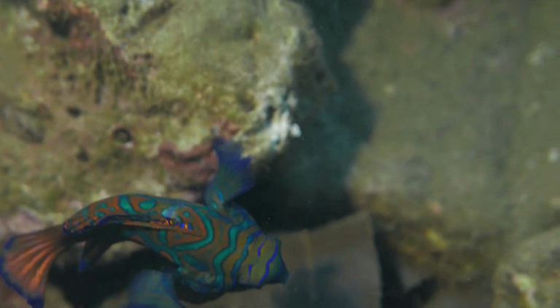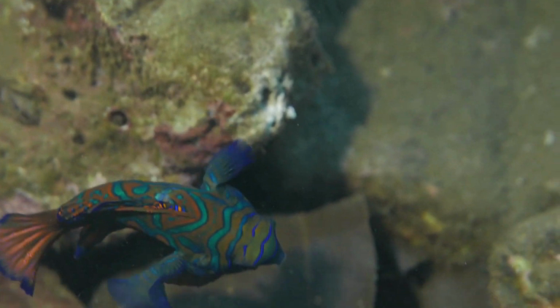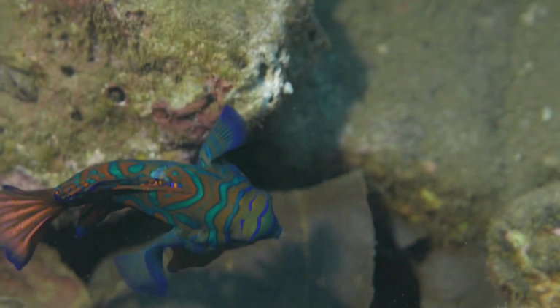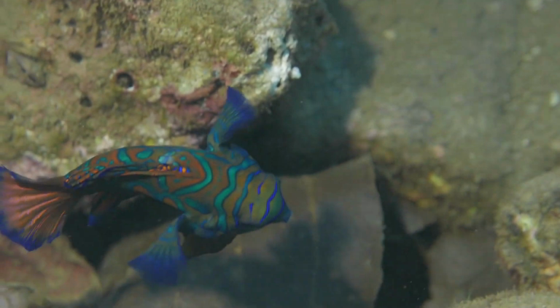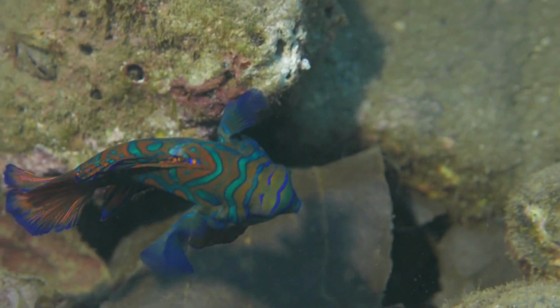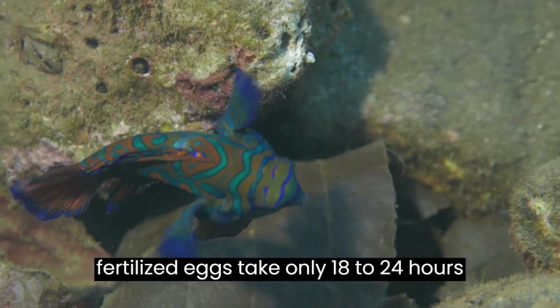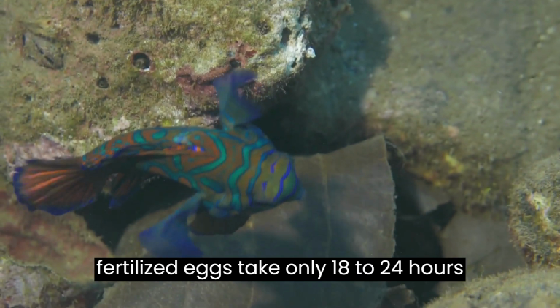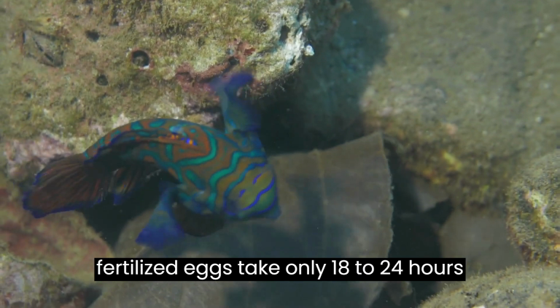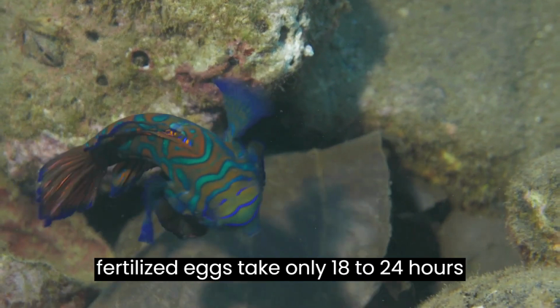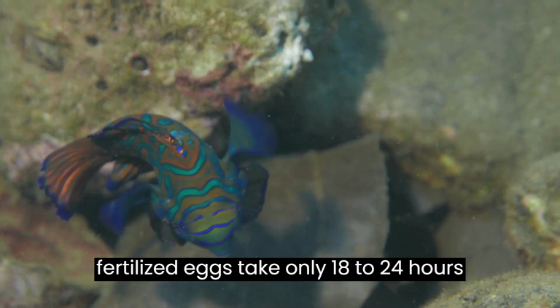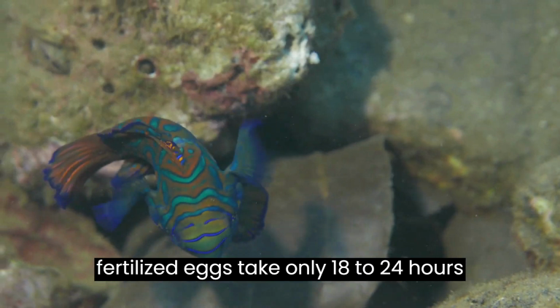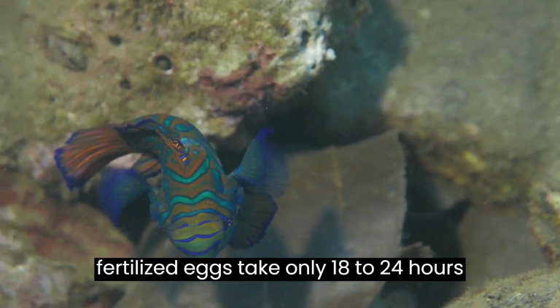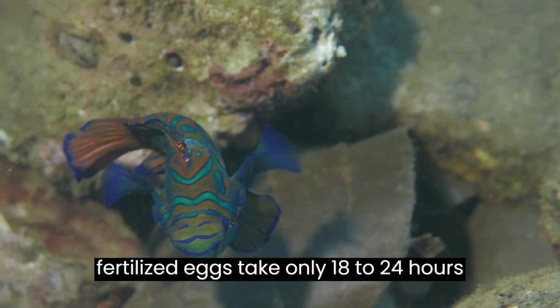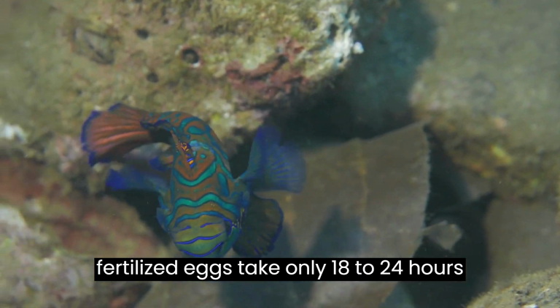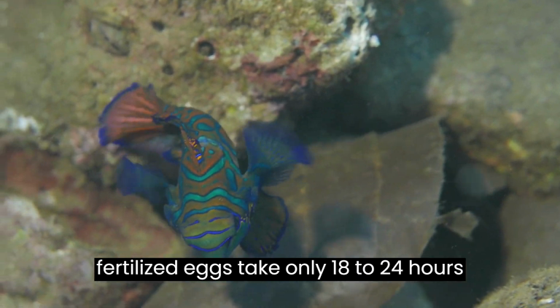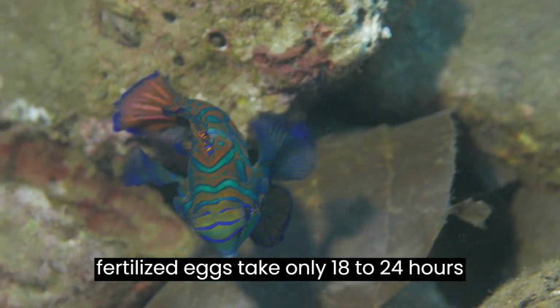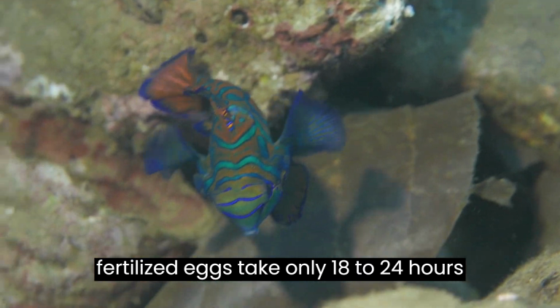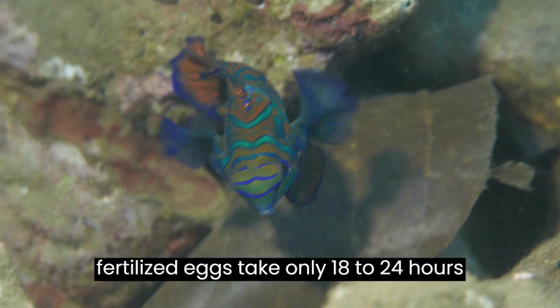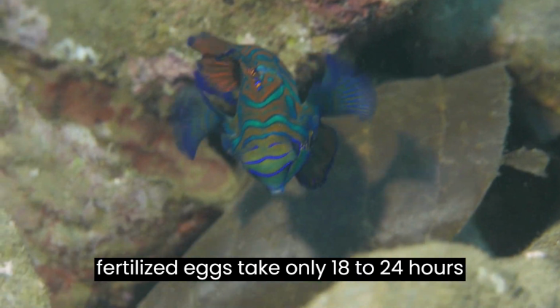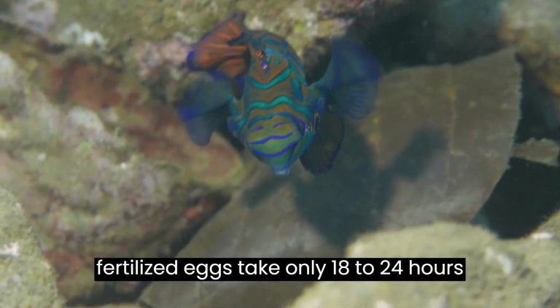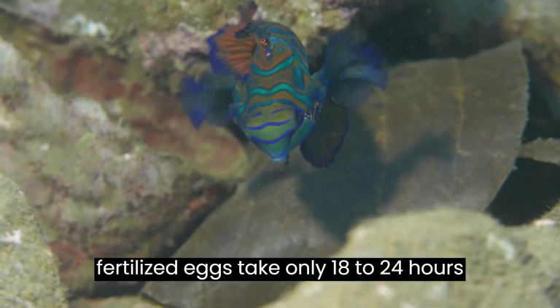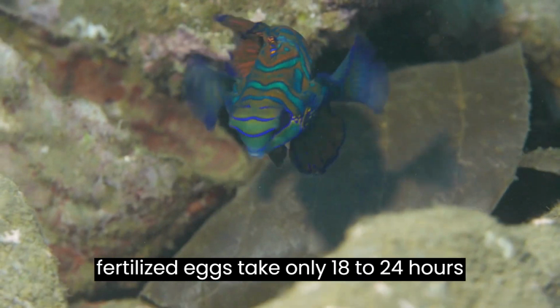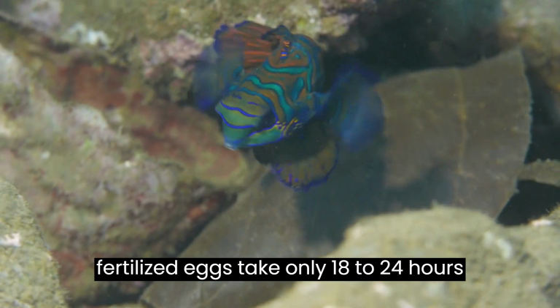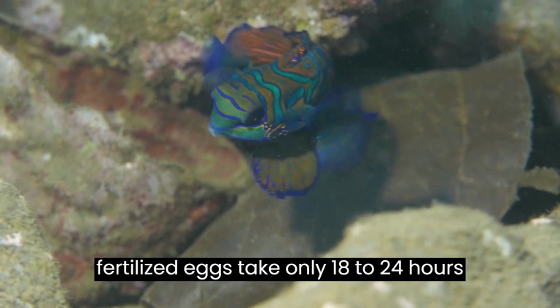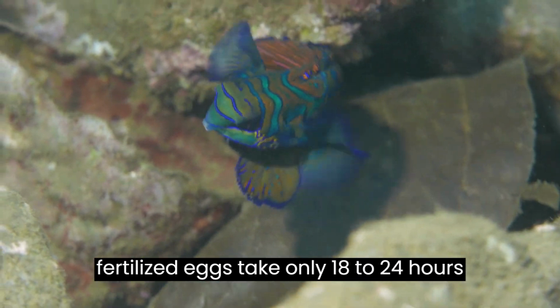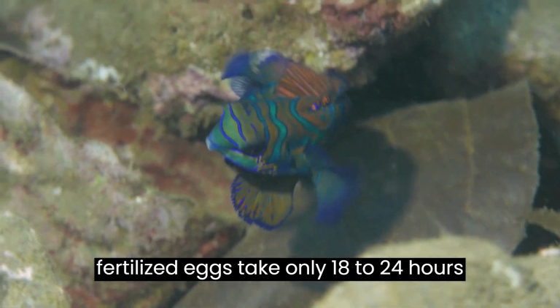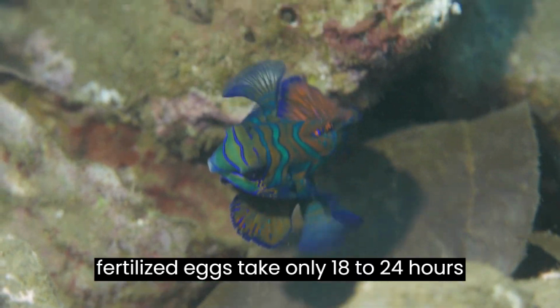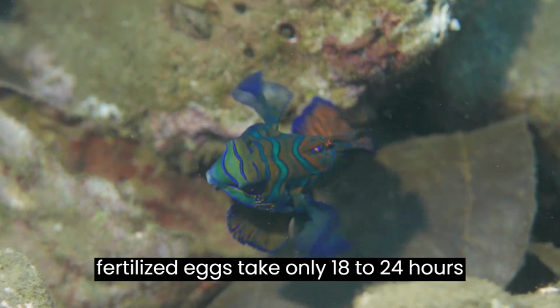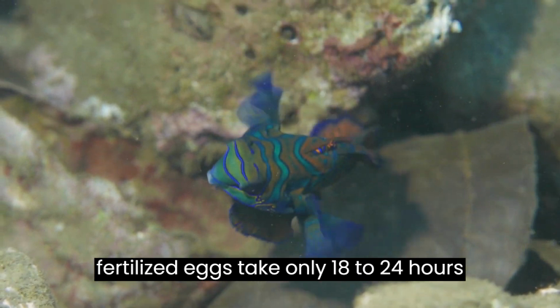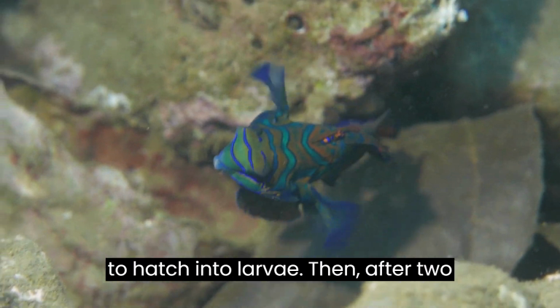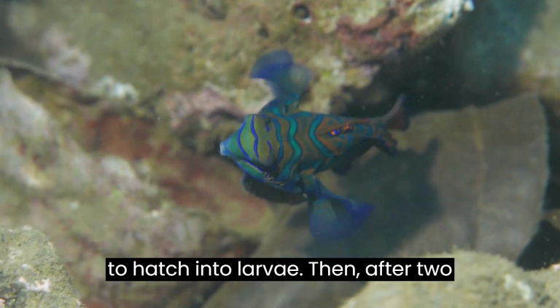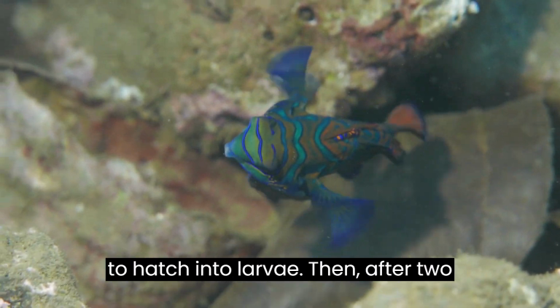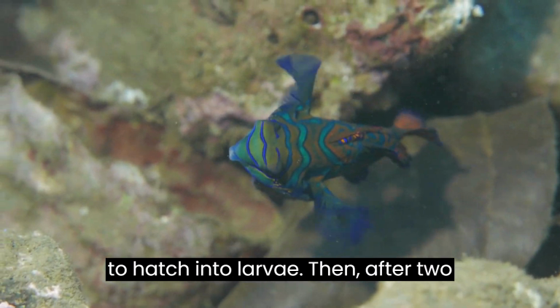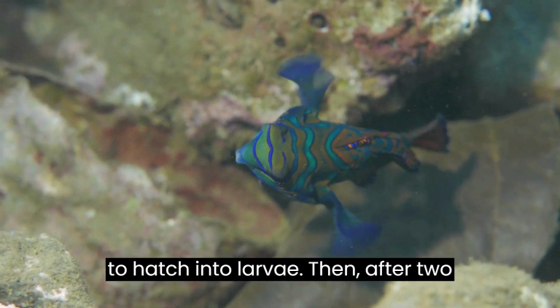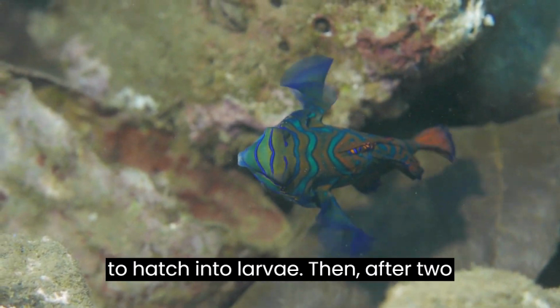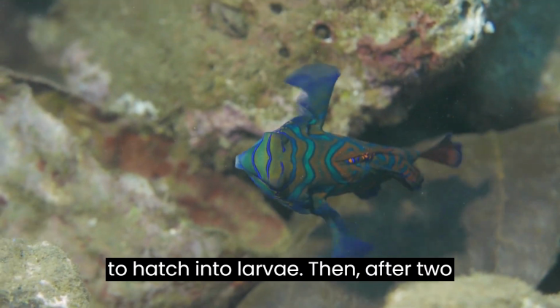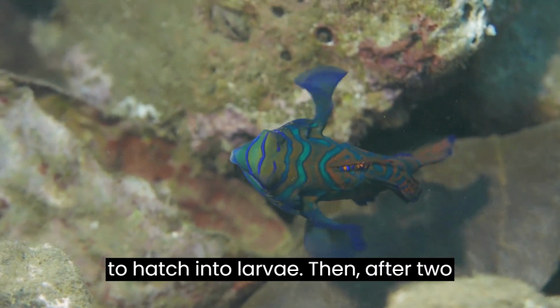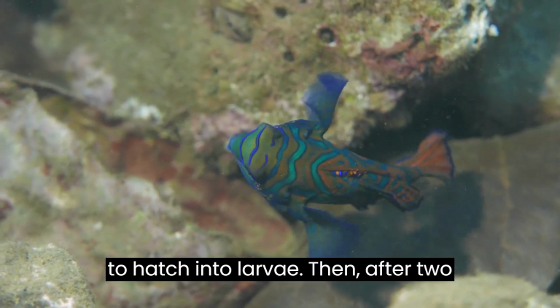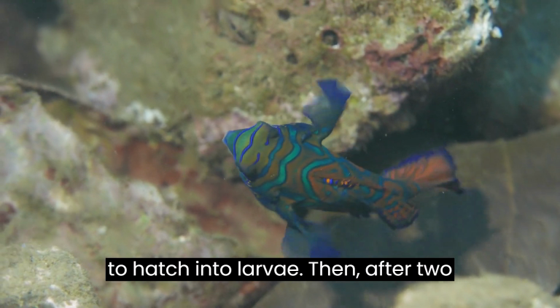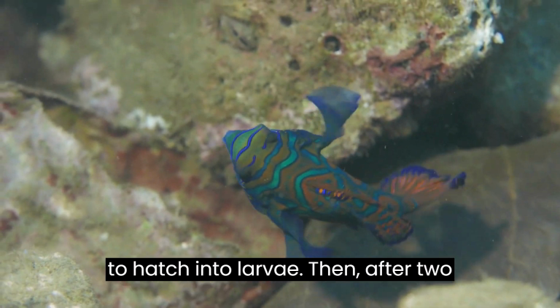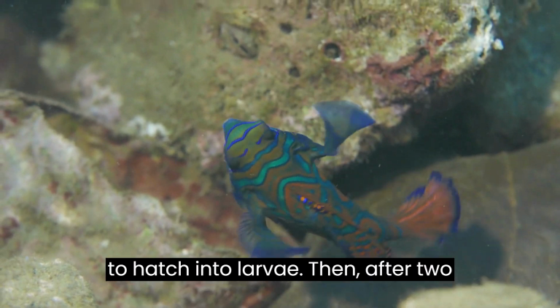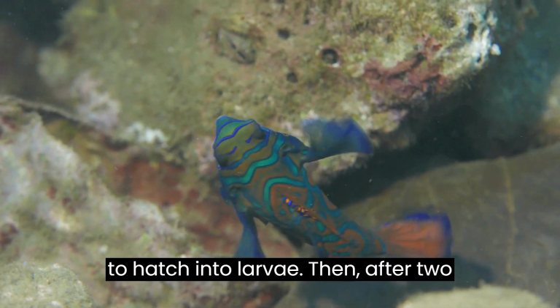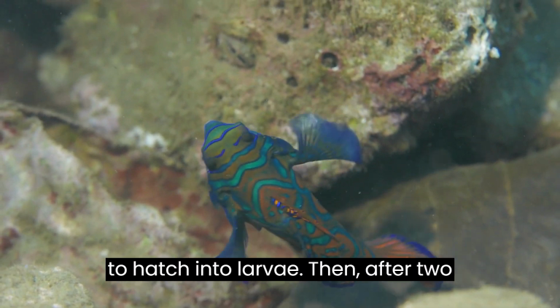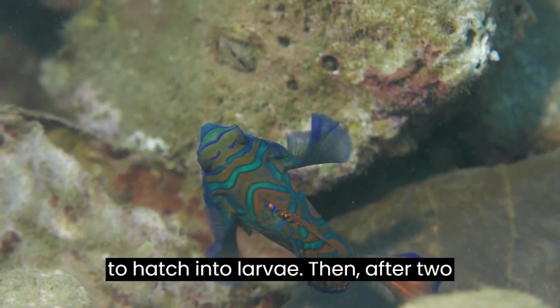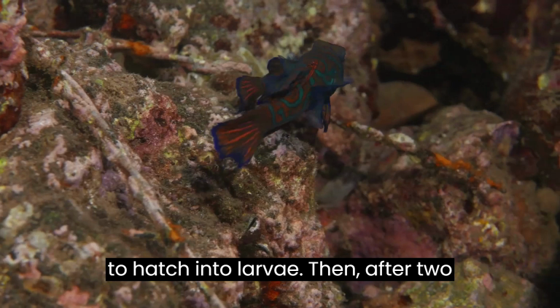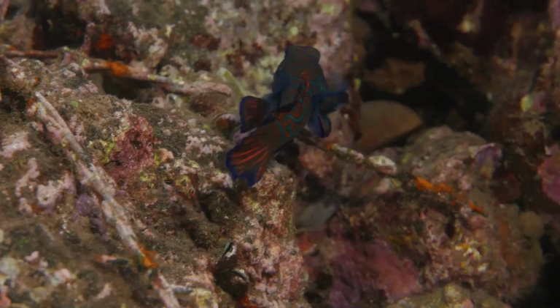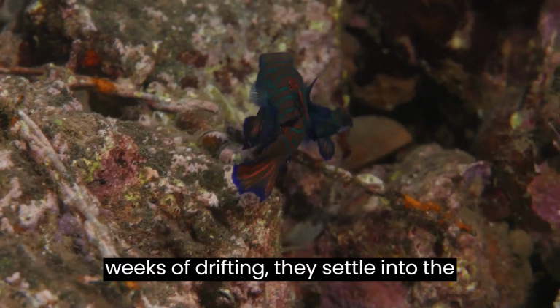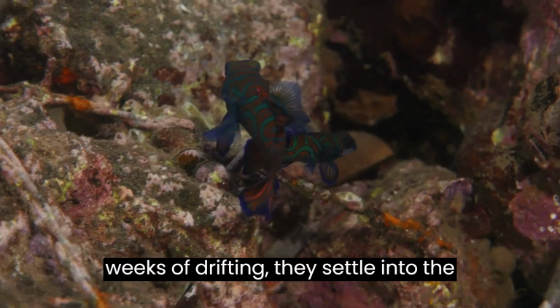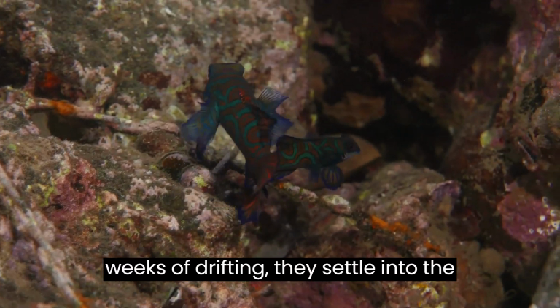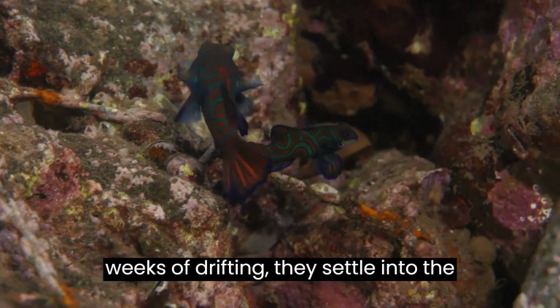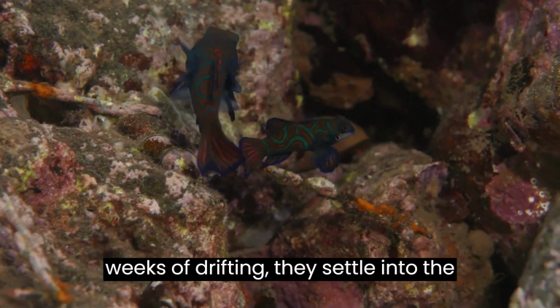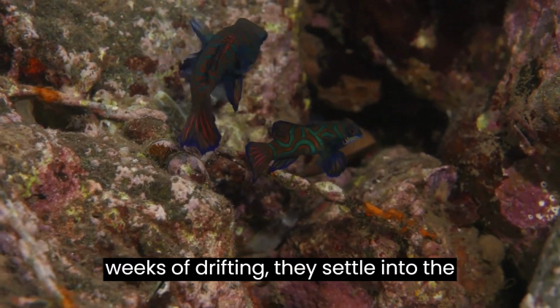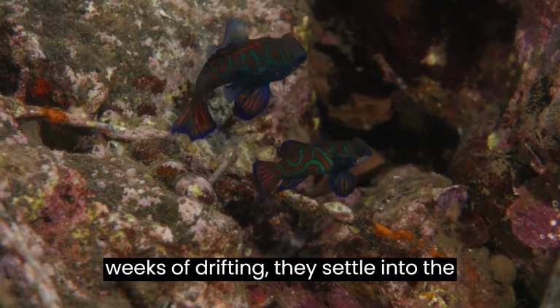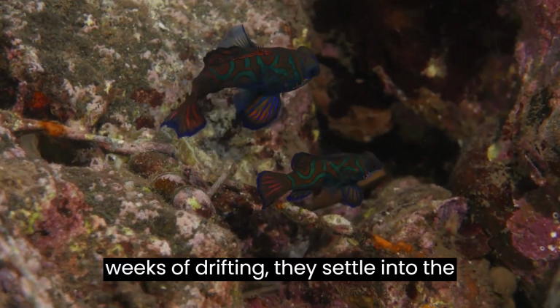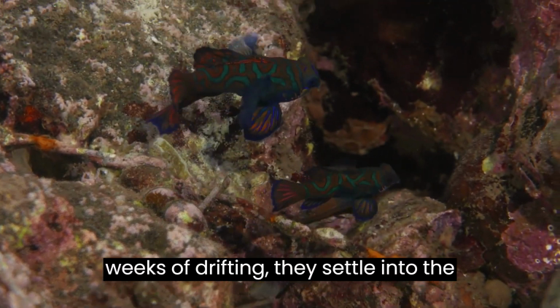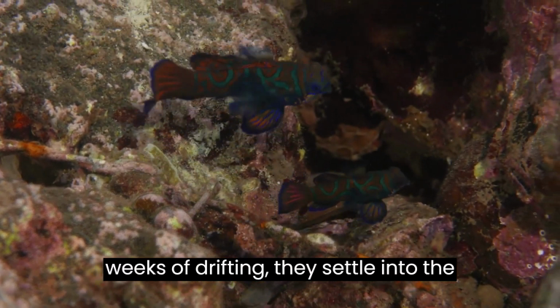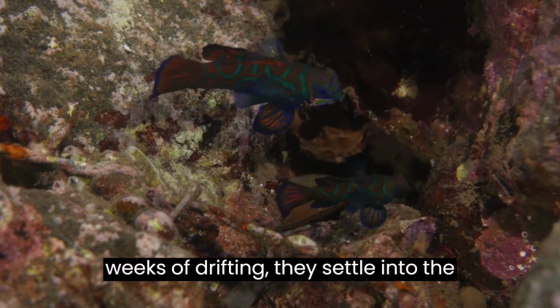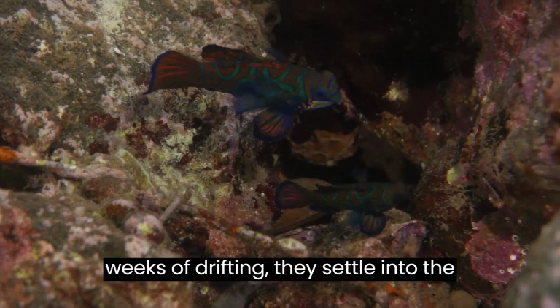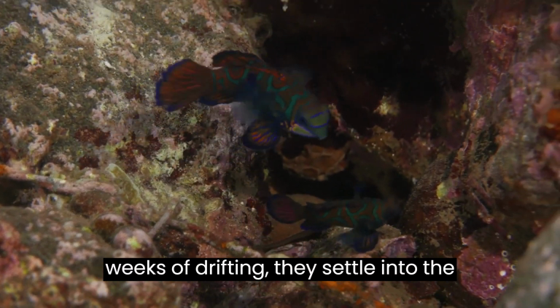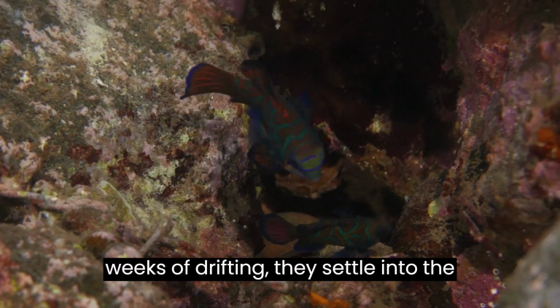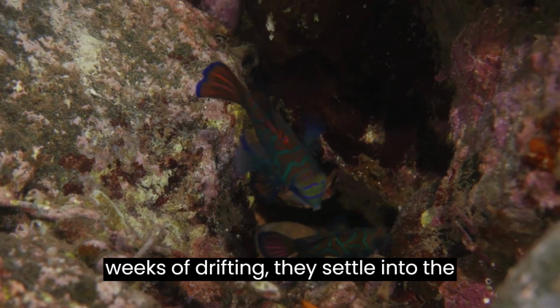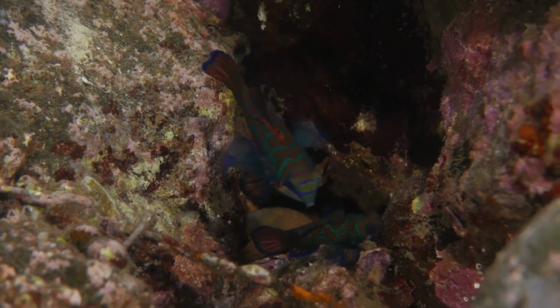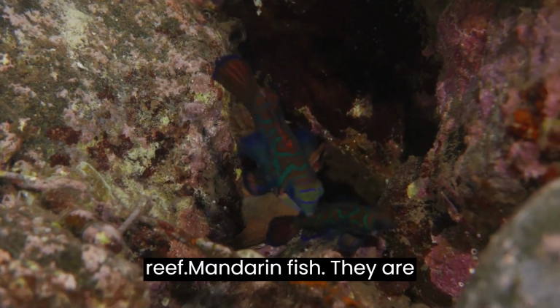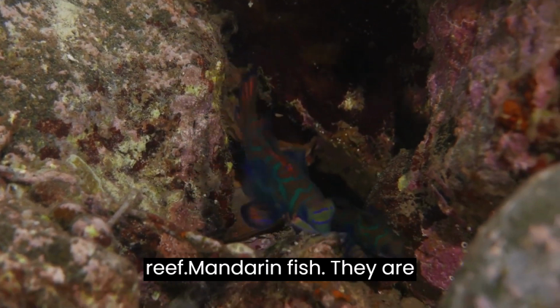The fertilized eggs take only 18 to 24 hours to hatch into larvae. Then, after two weeks of drifting, they settle into the reef.